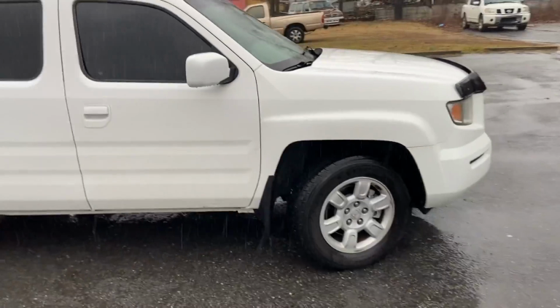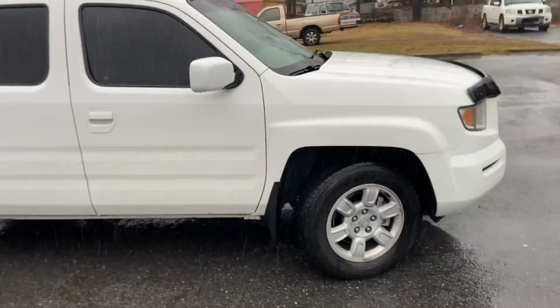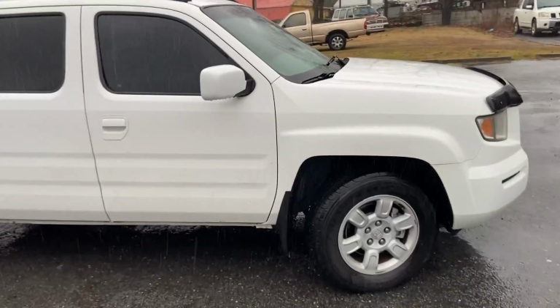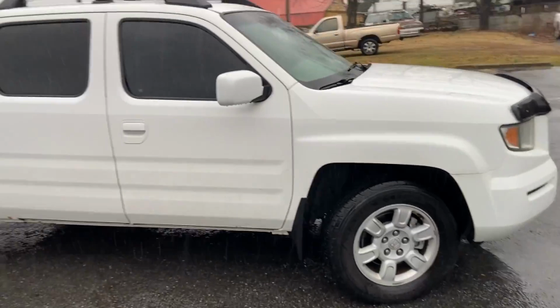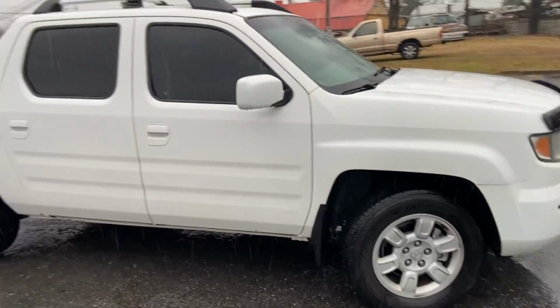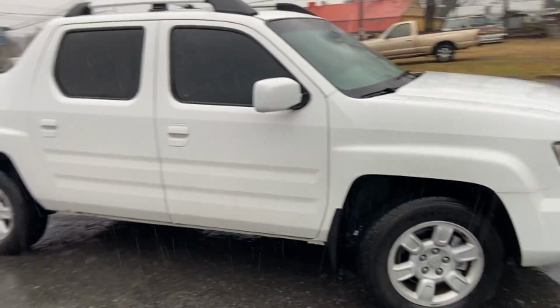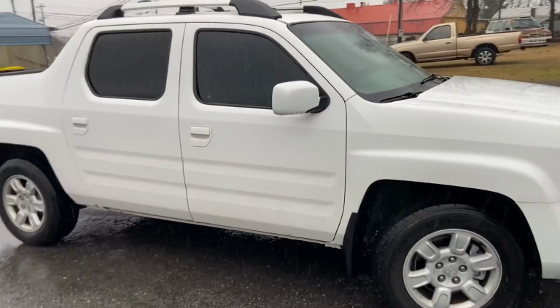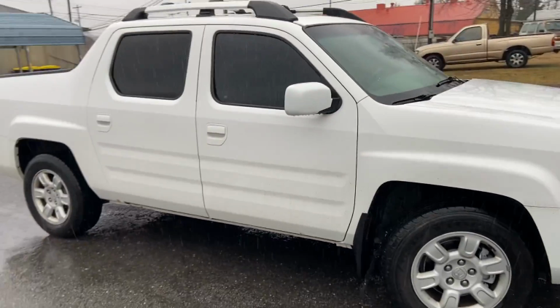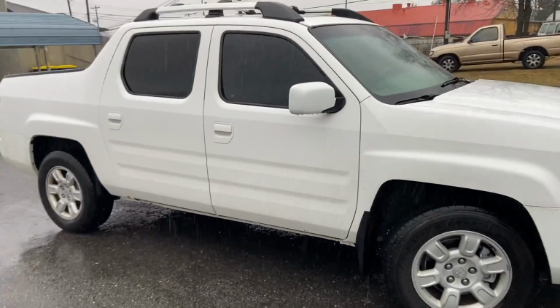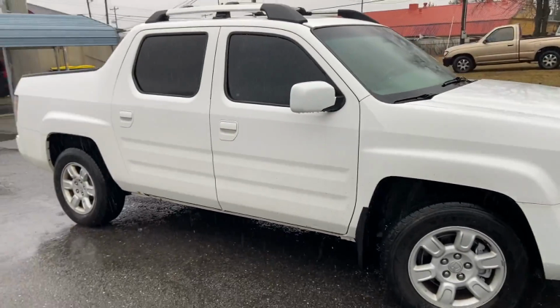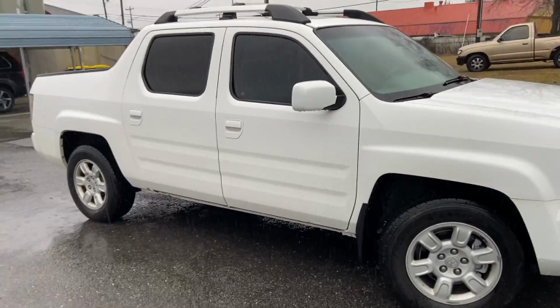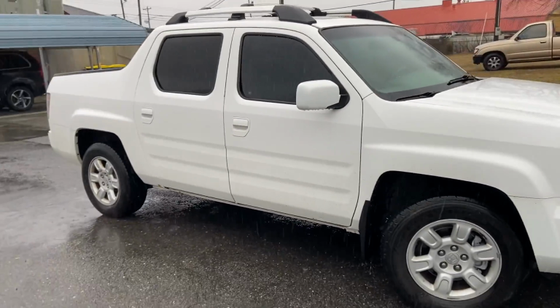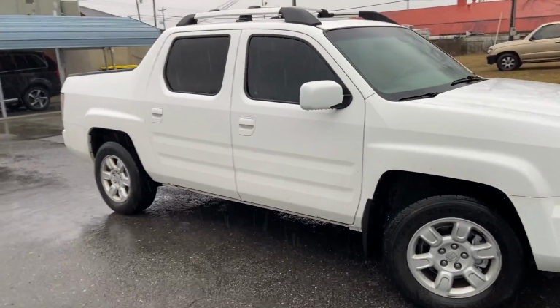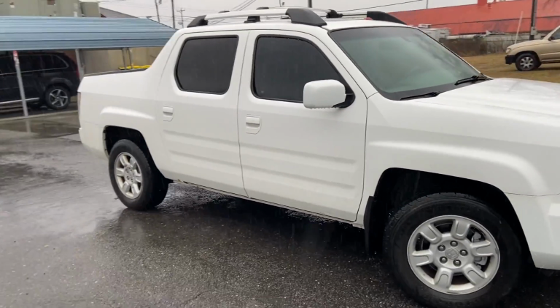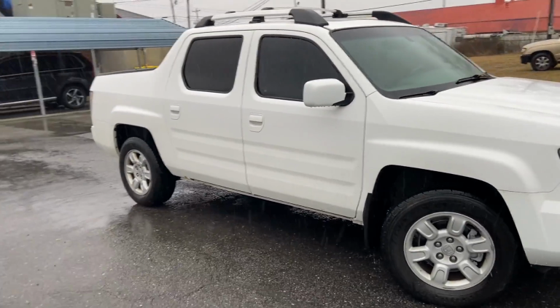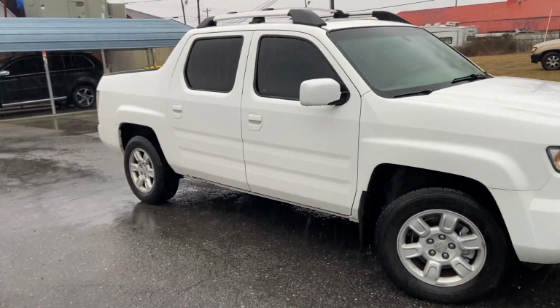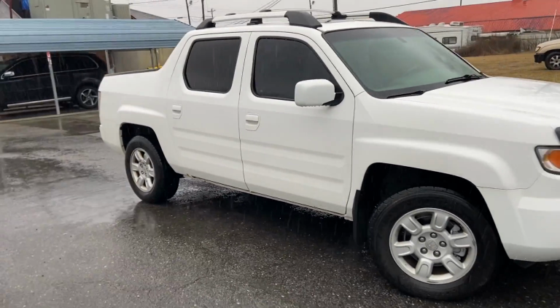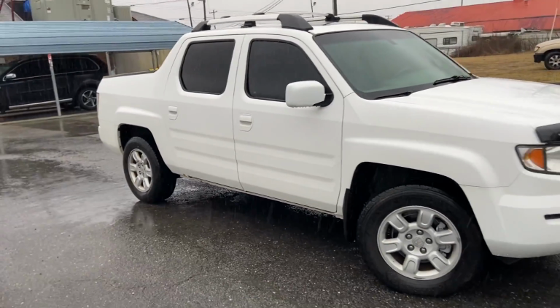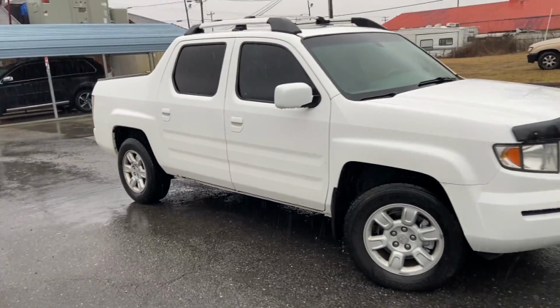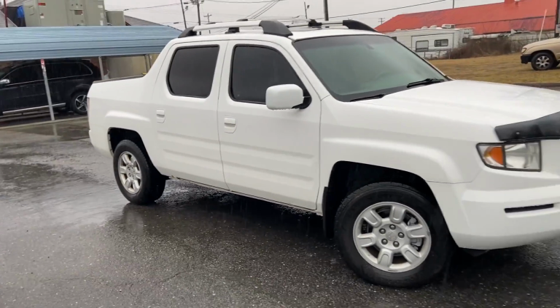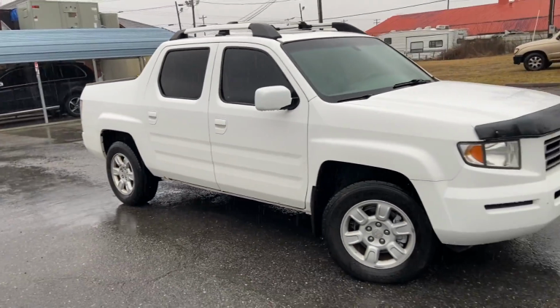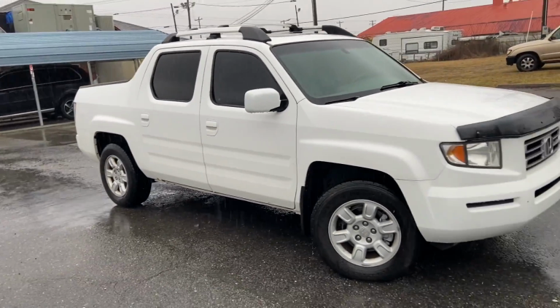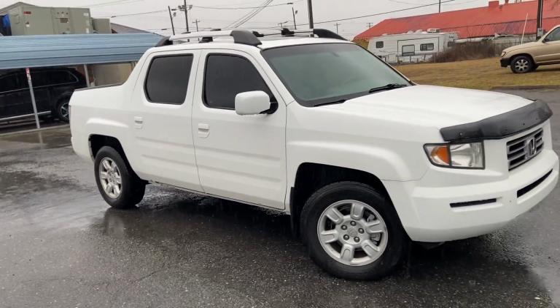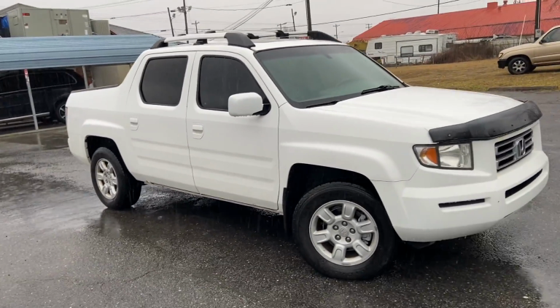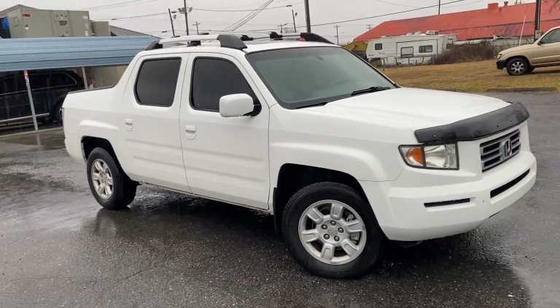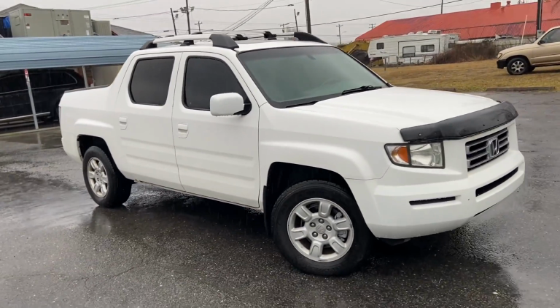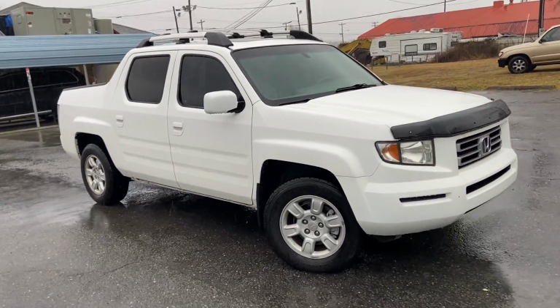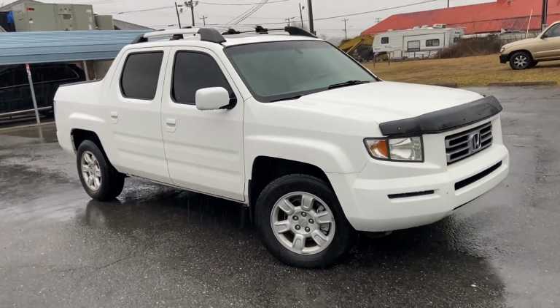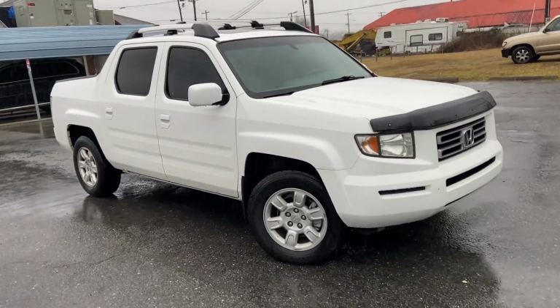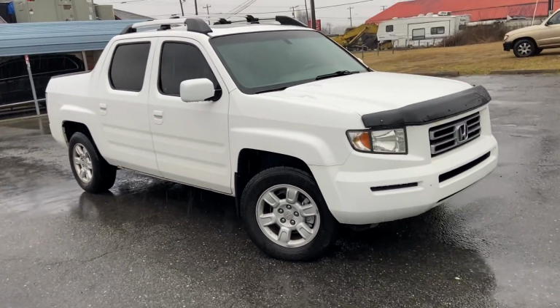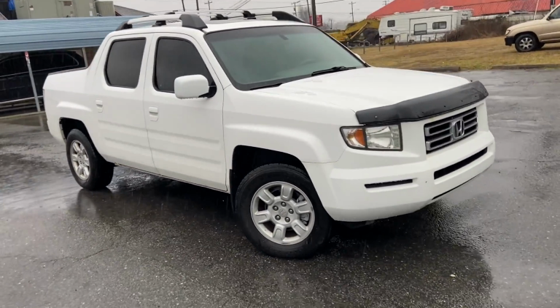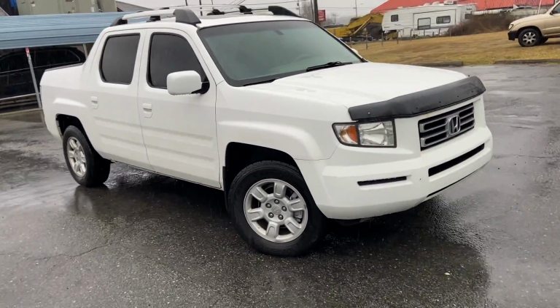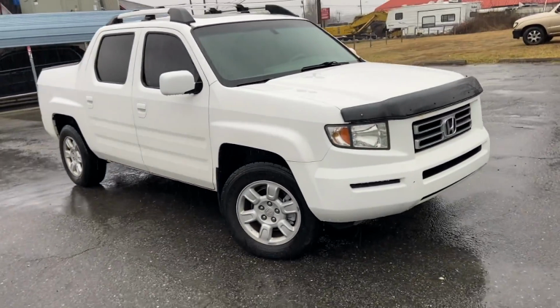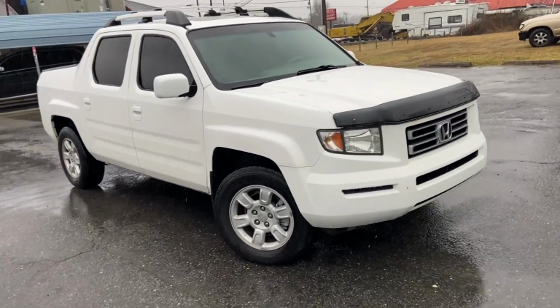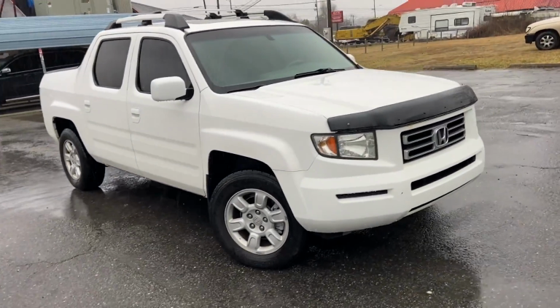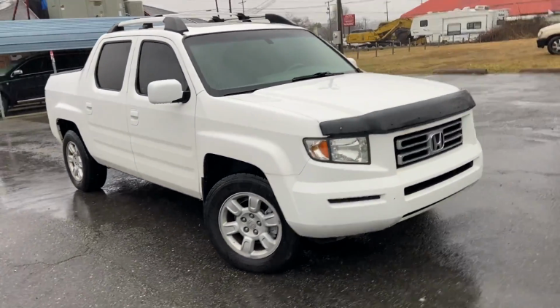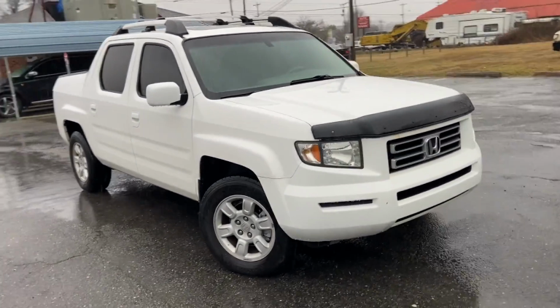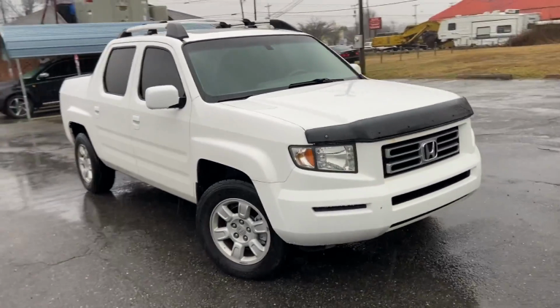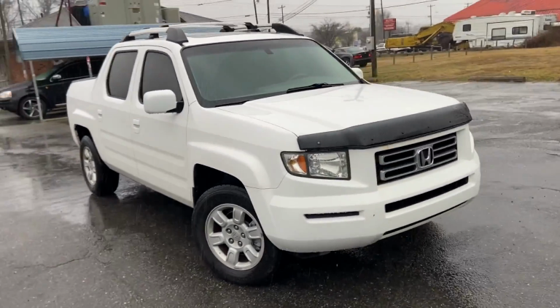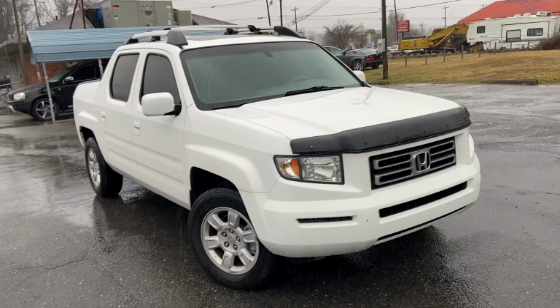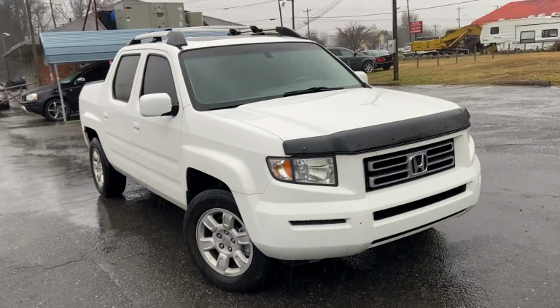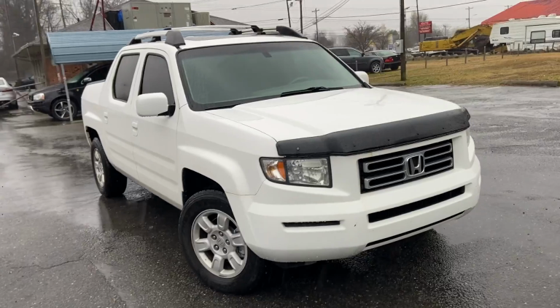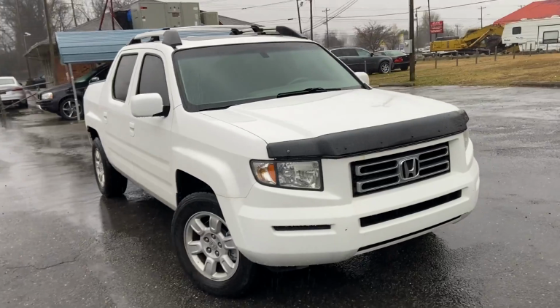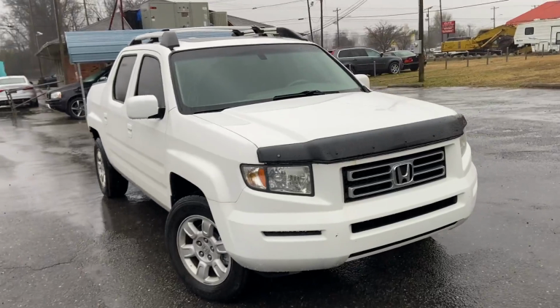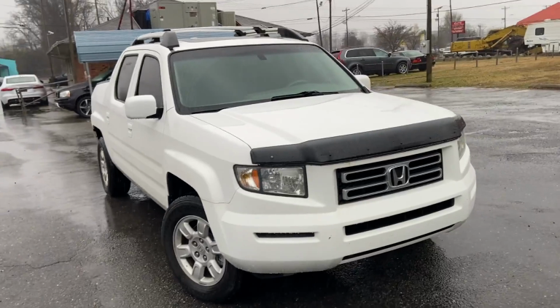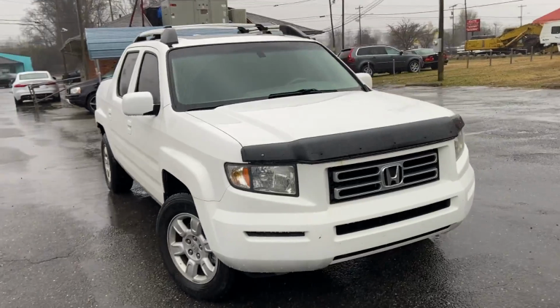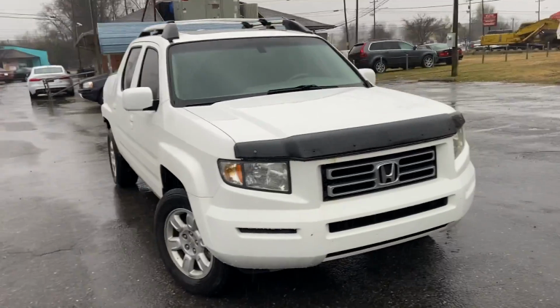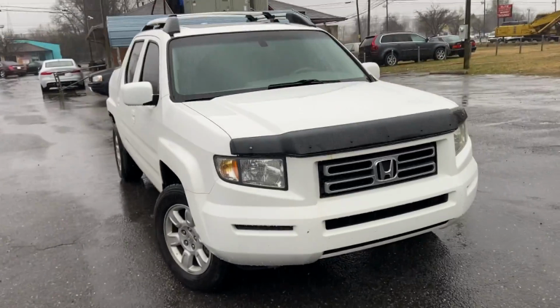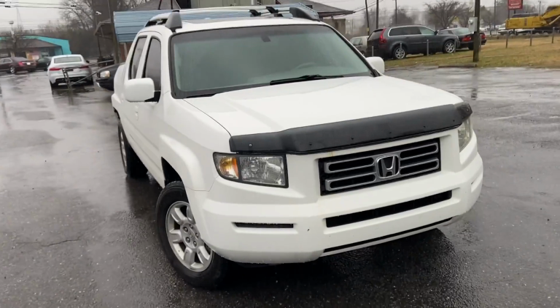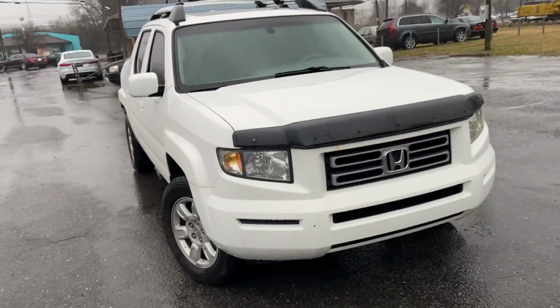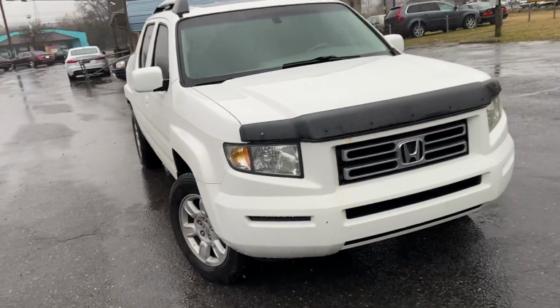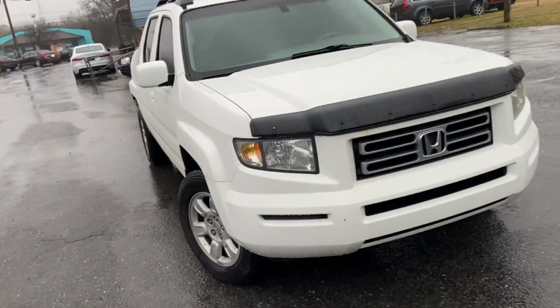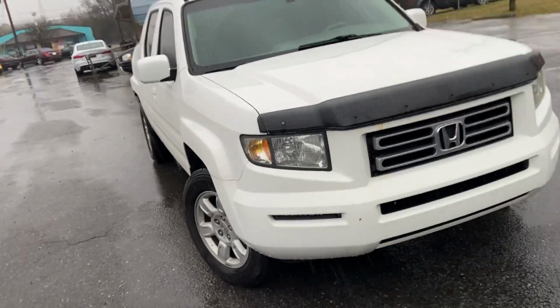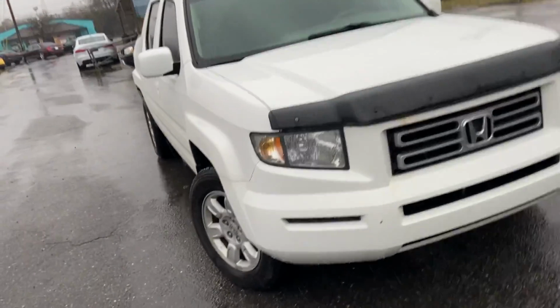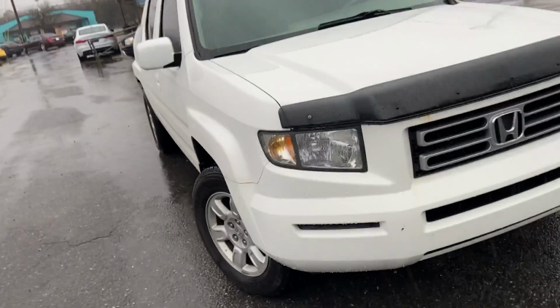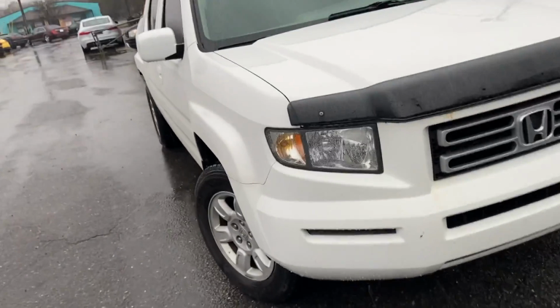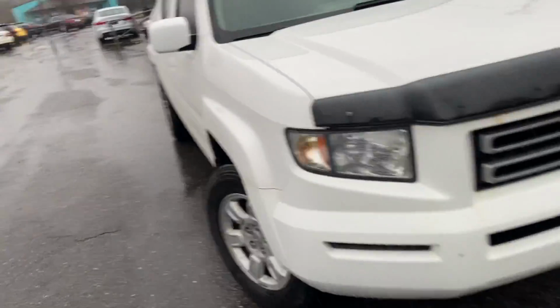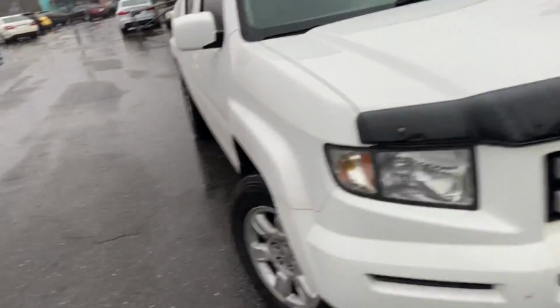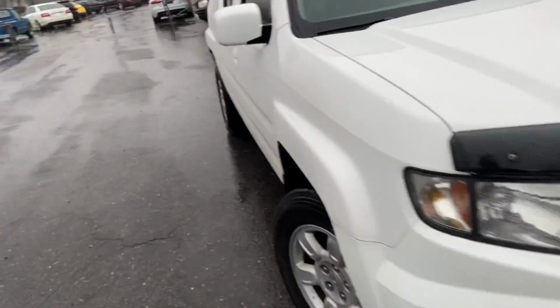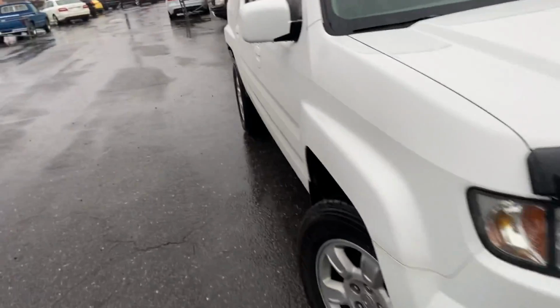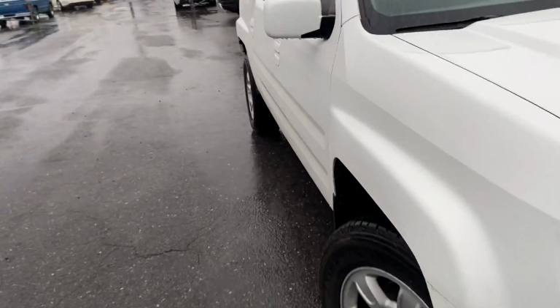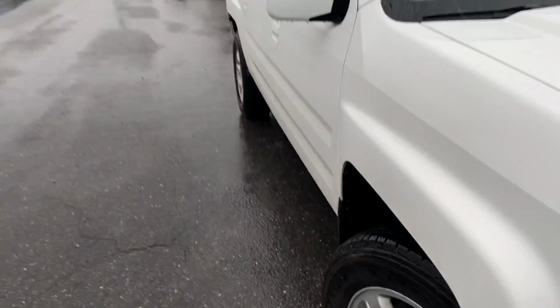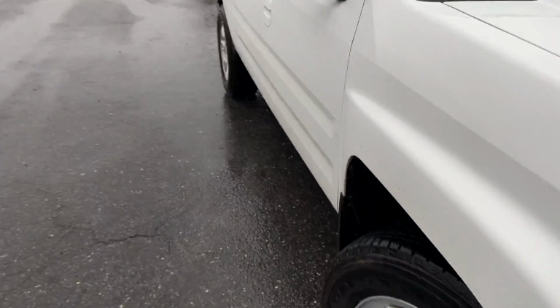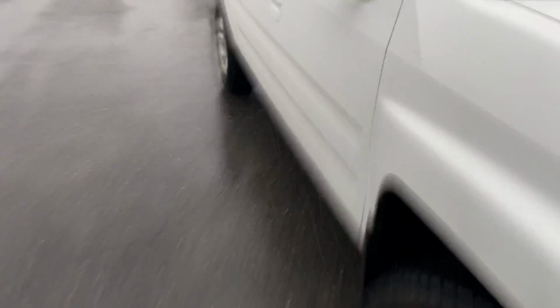This guy bought it from his father-in-law, maintained it only at the Honda dealership in Florida. I'll show you all that stuff in a second.